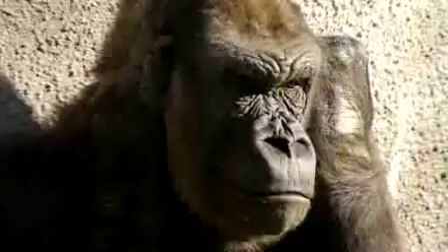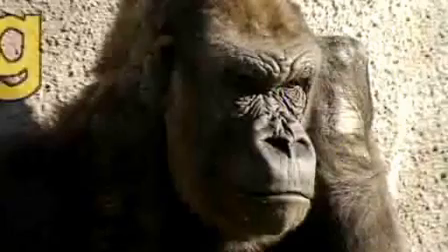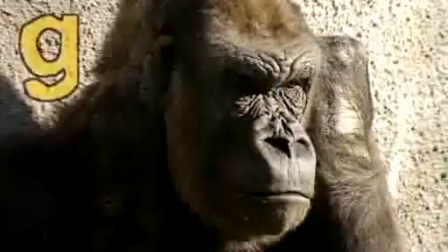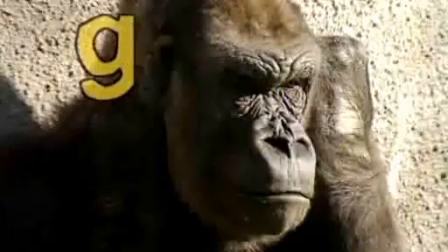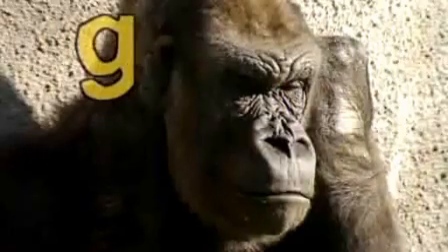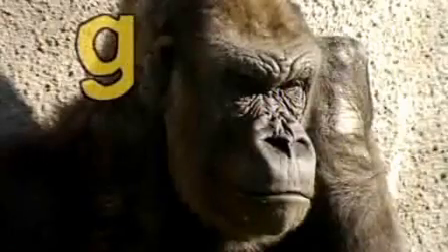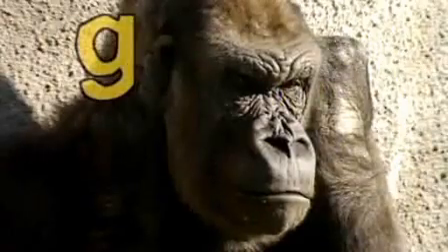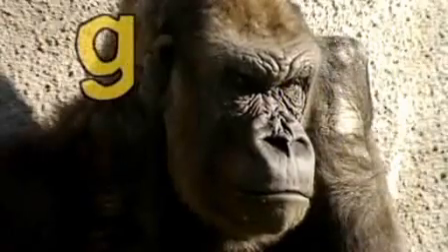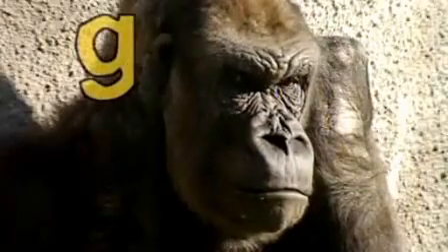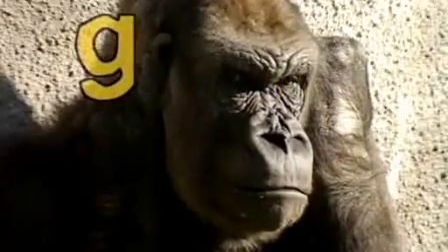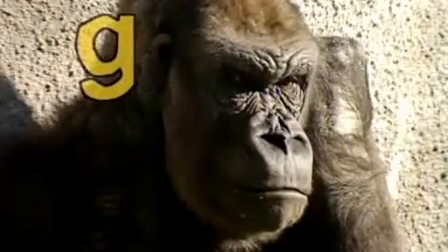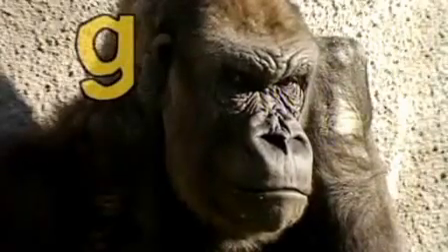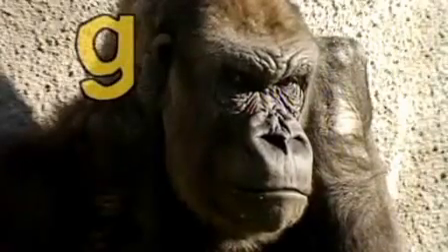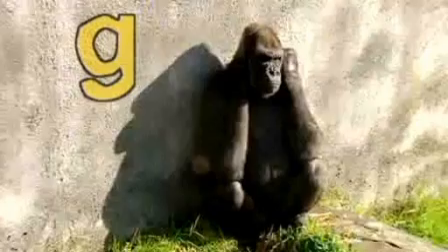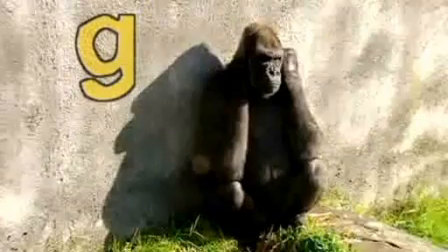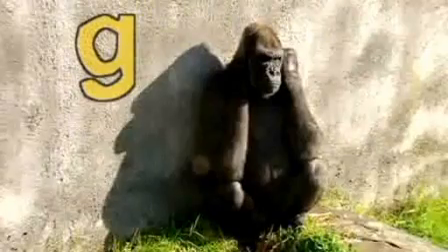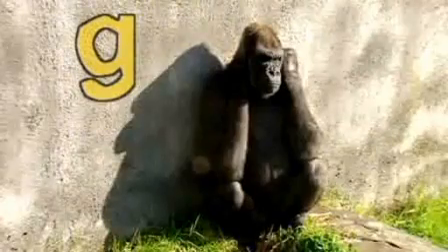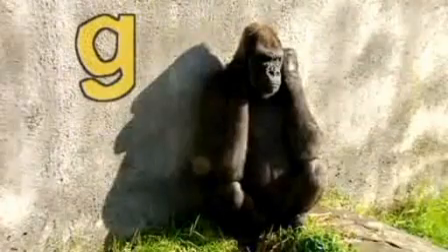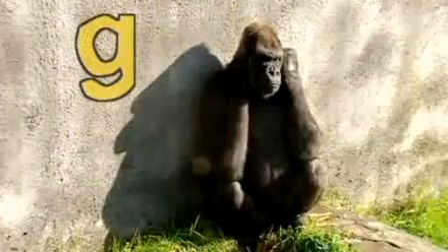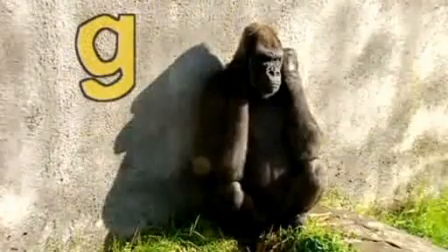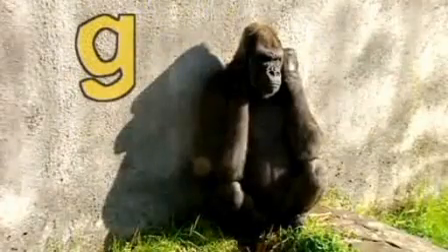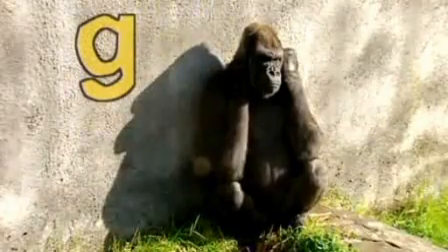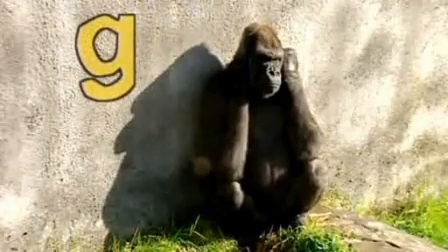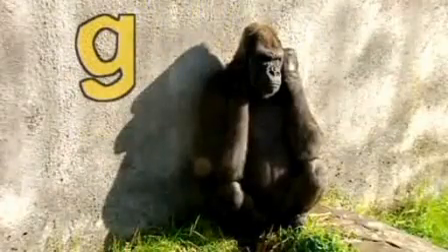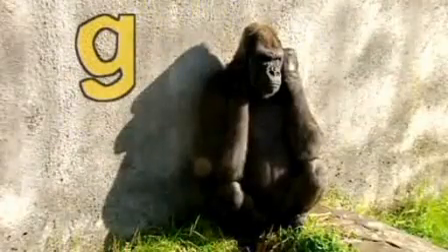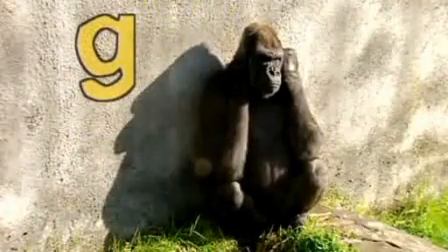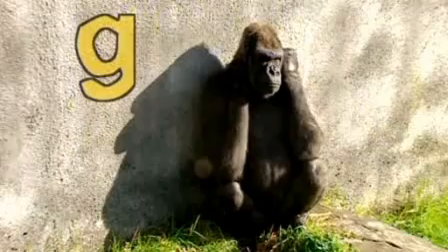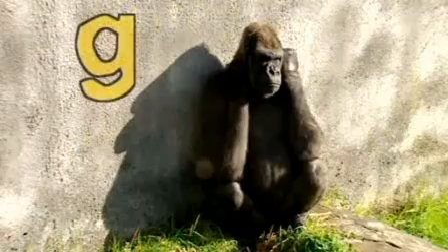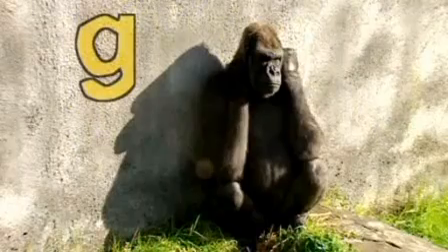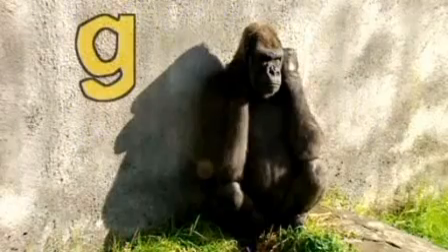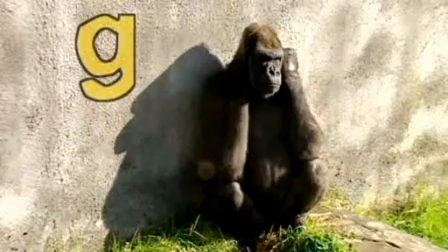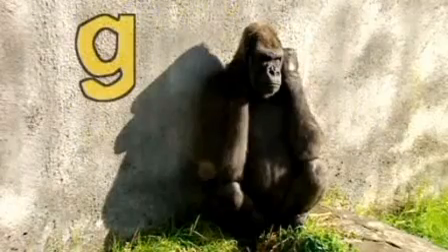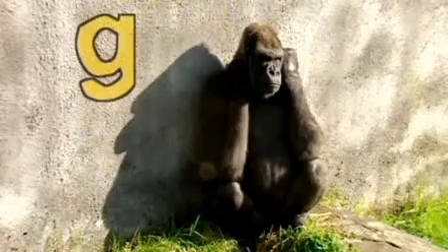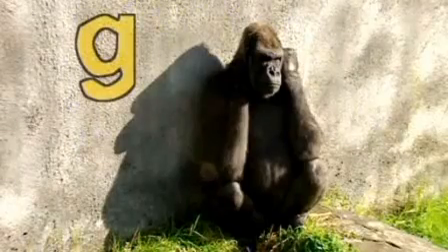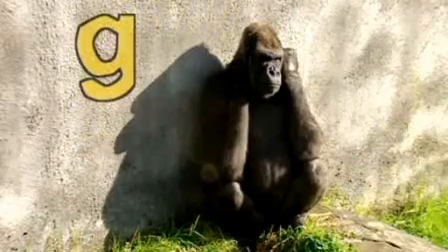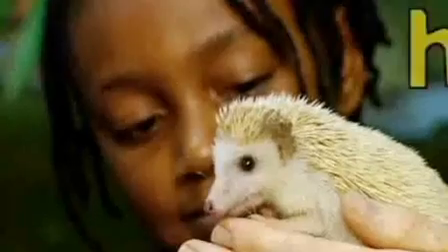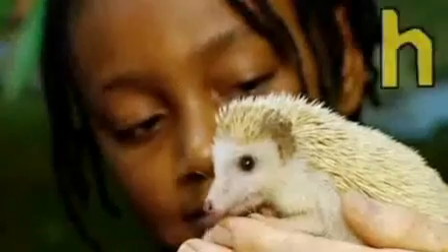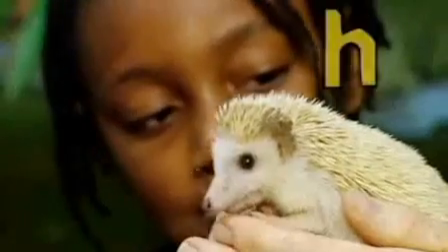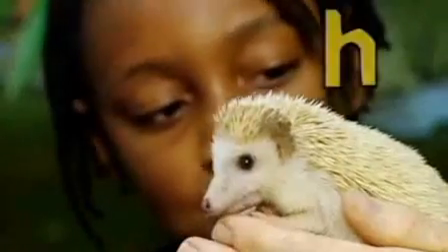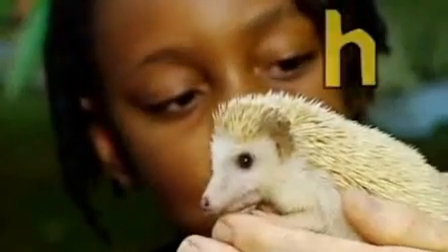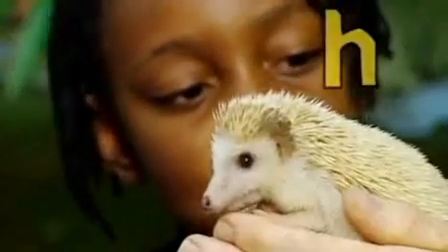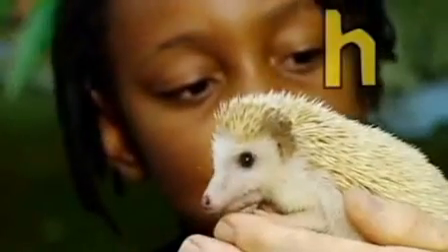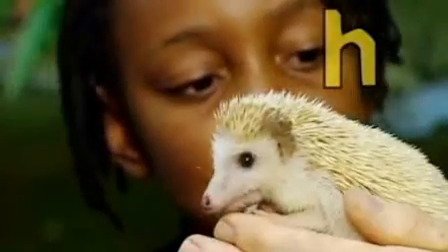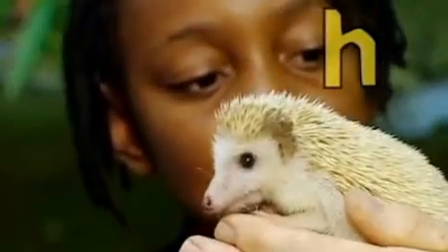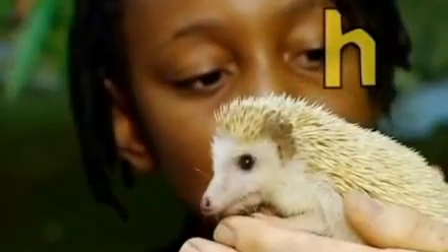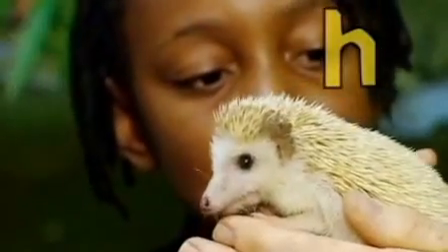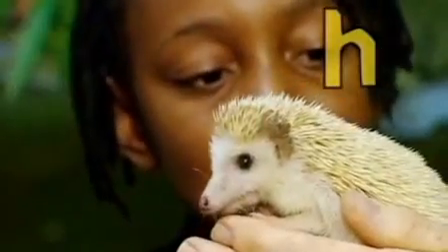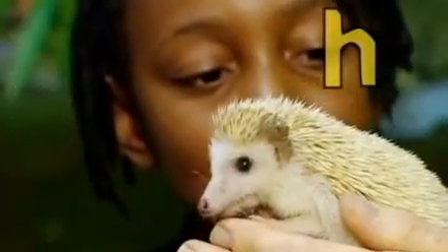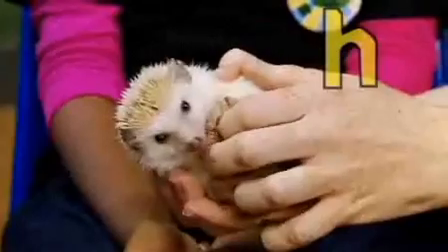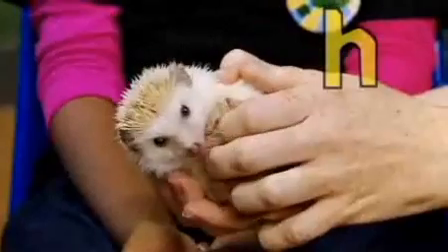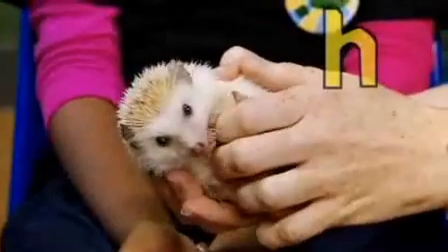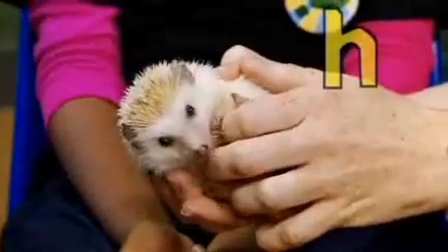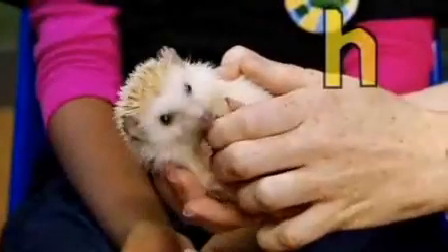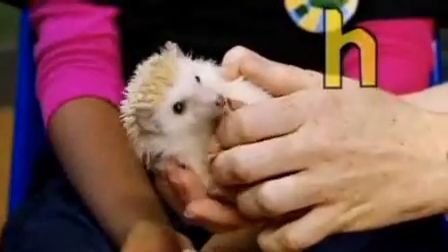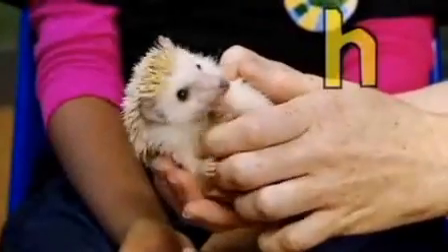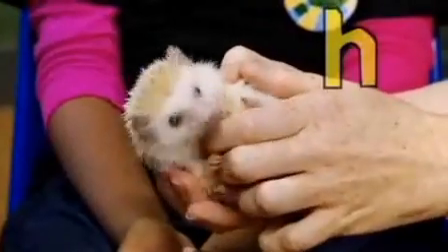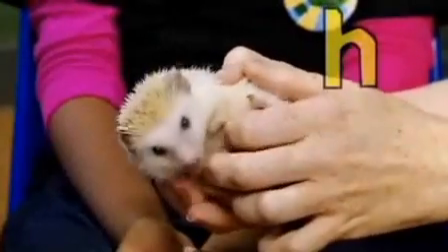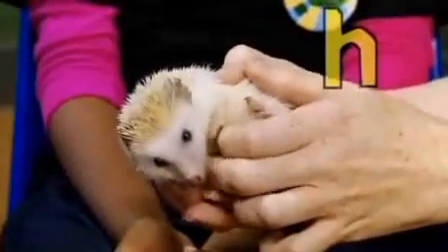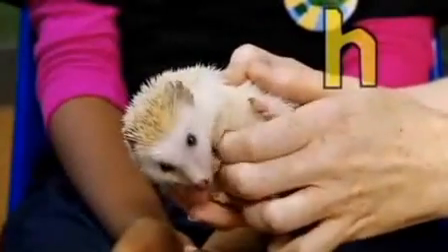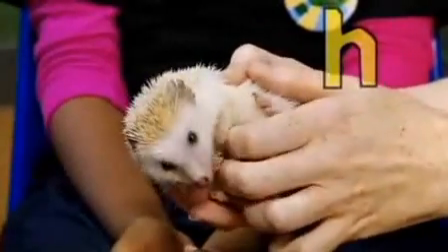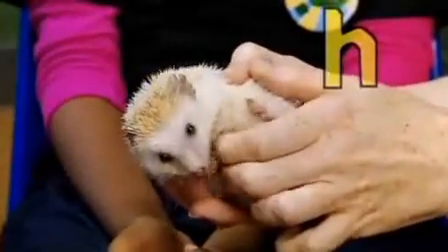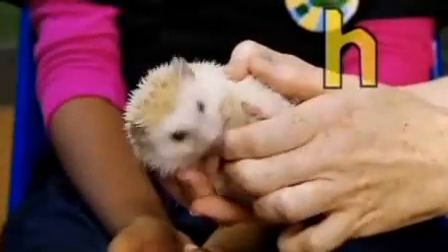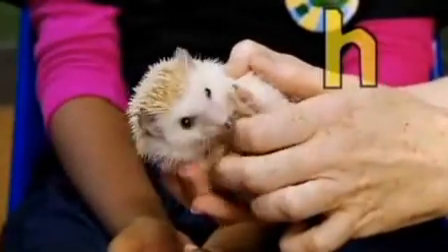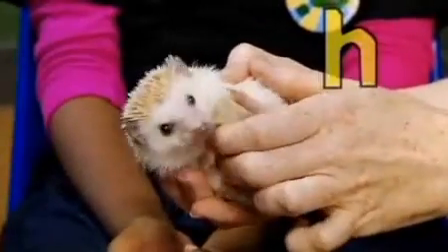G is the gorilla, he's a great big grumpy fella. H is for the hedgehog, who is sharper than you think.